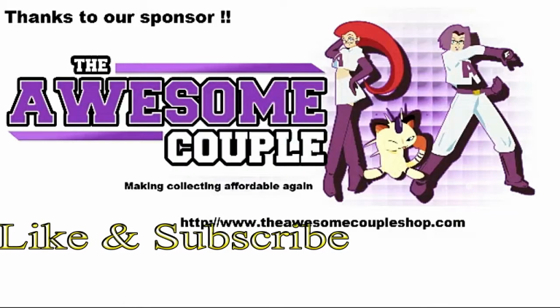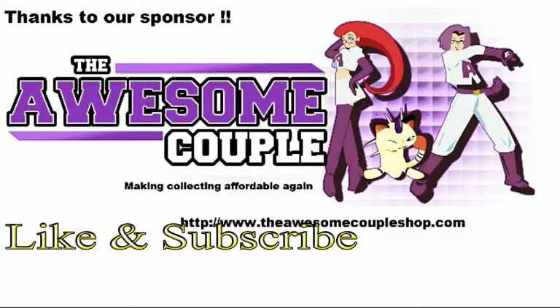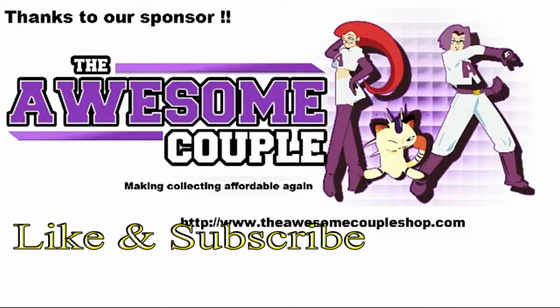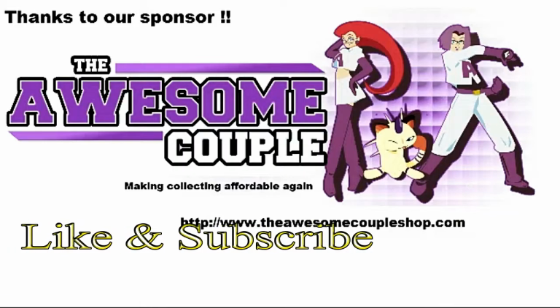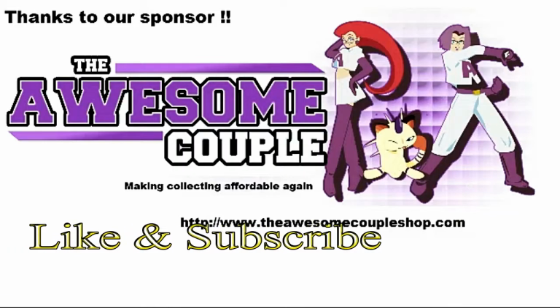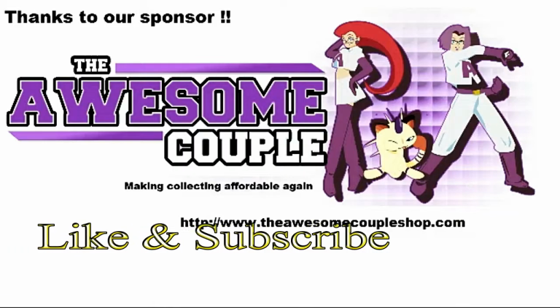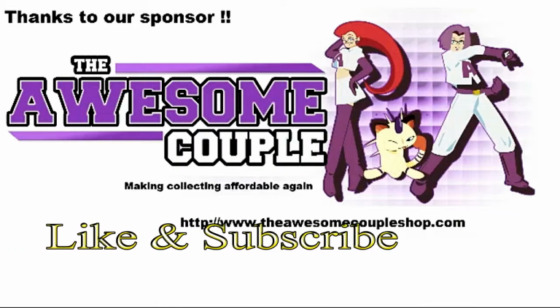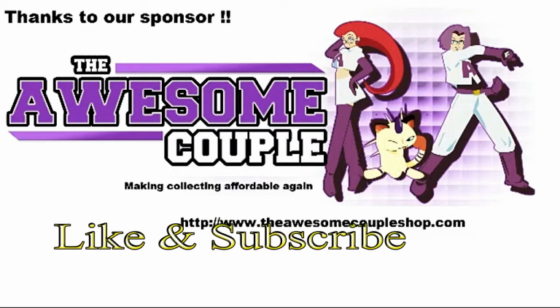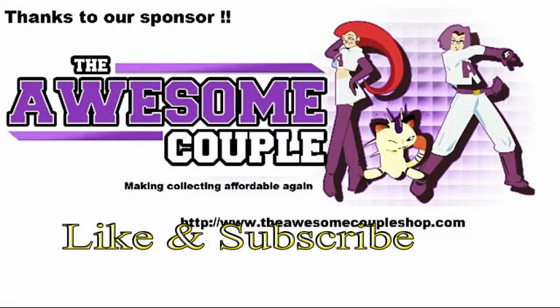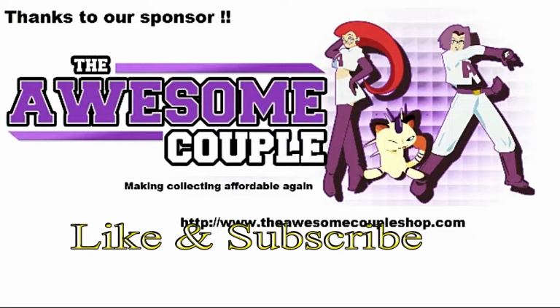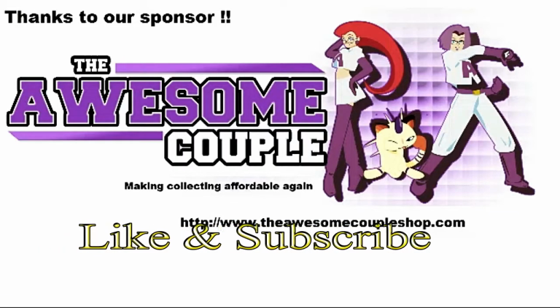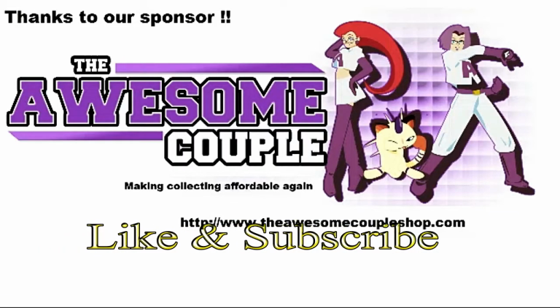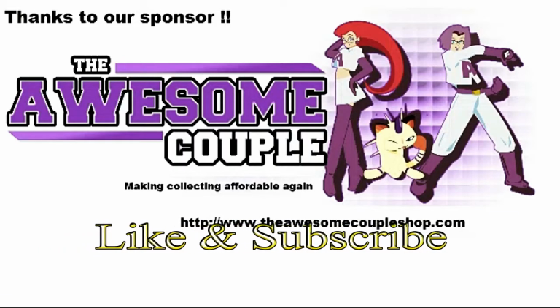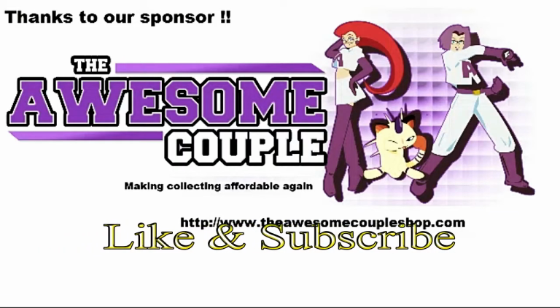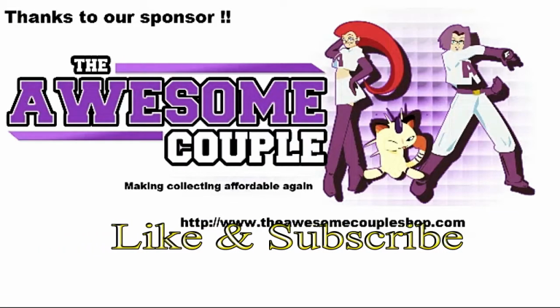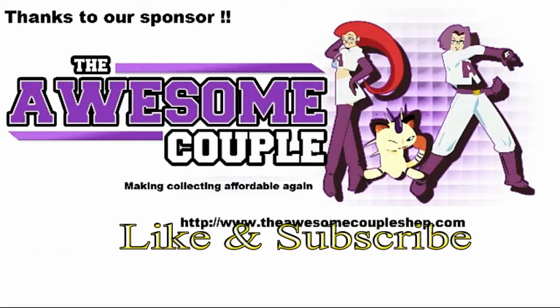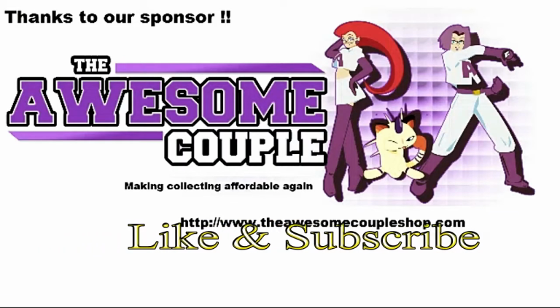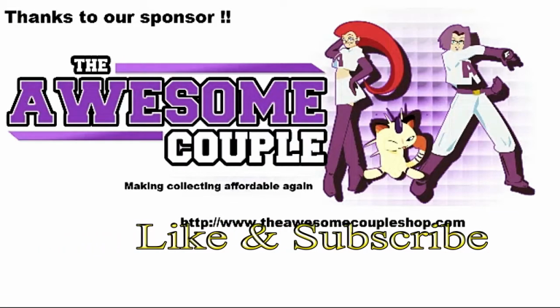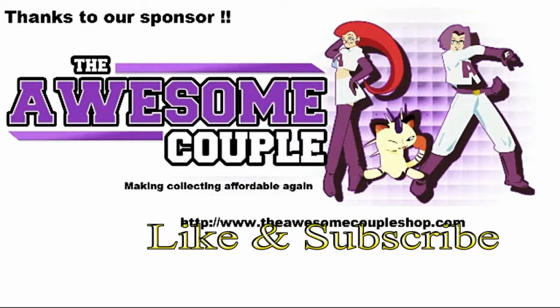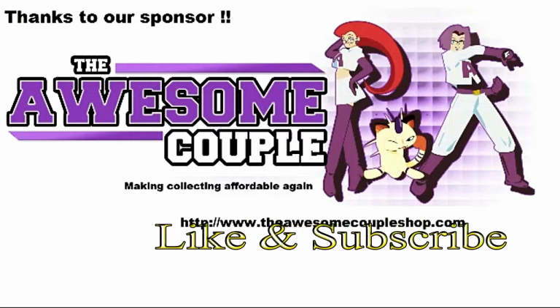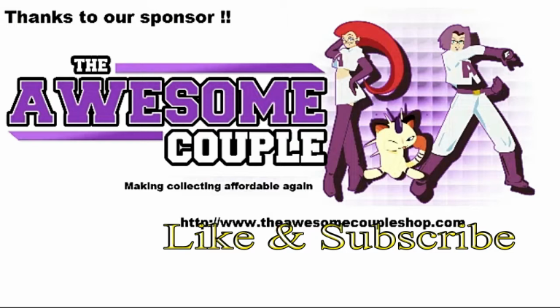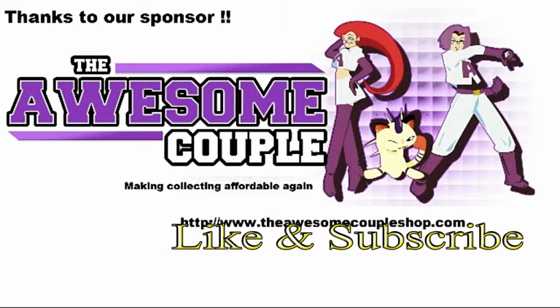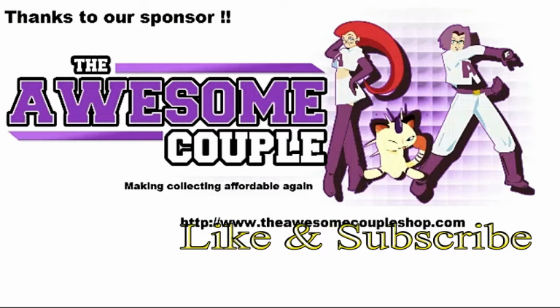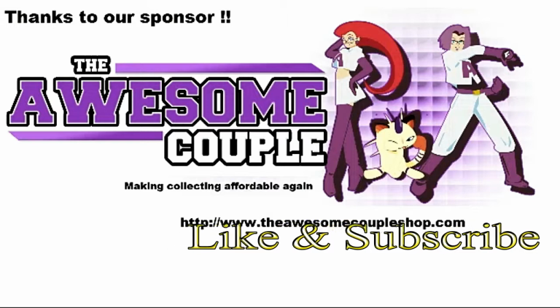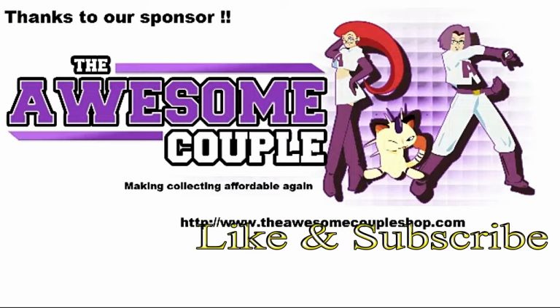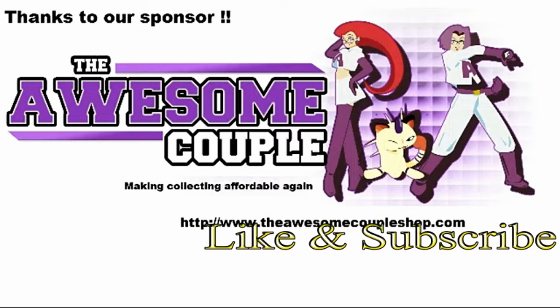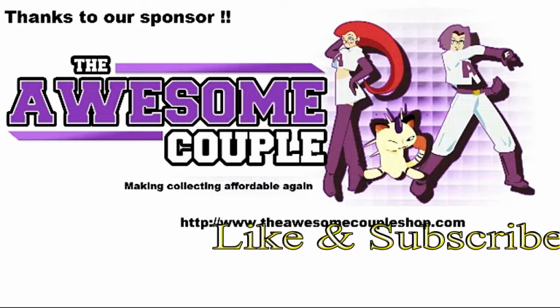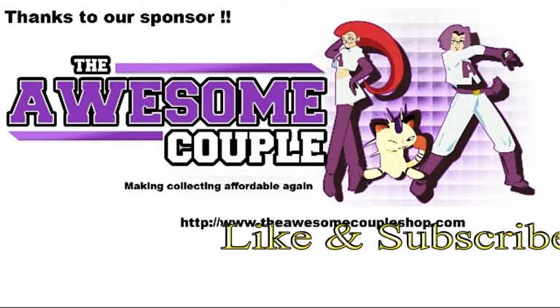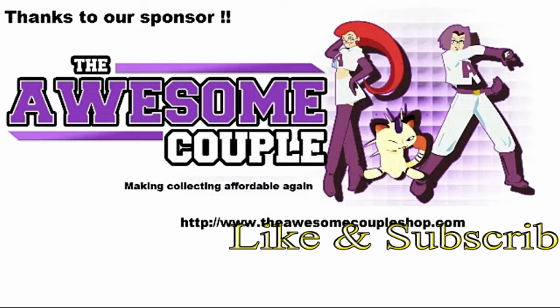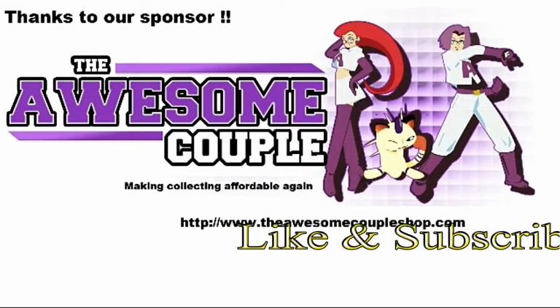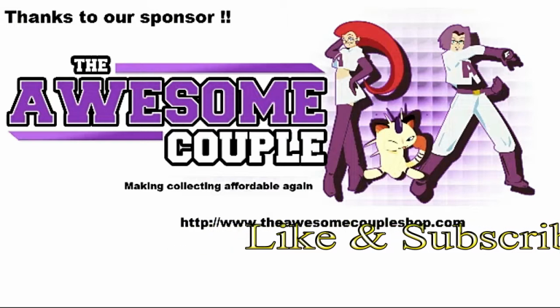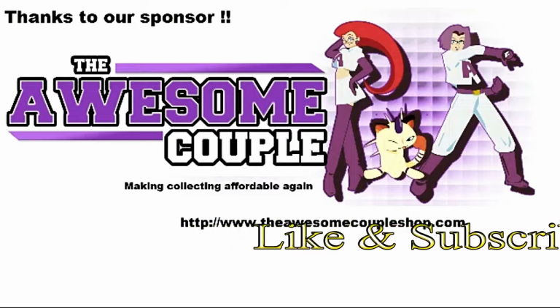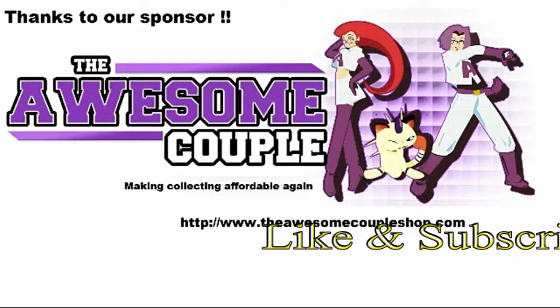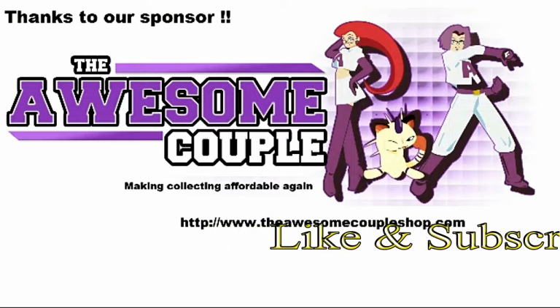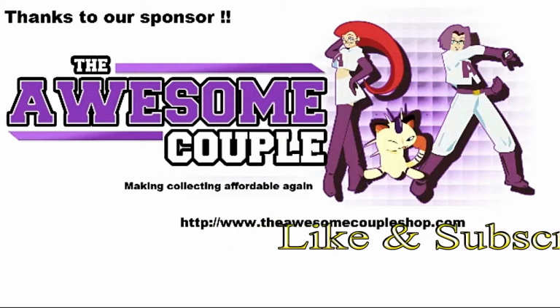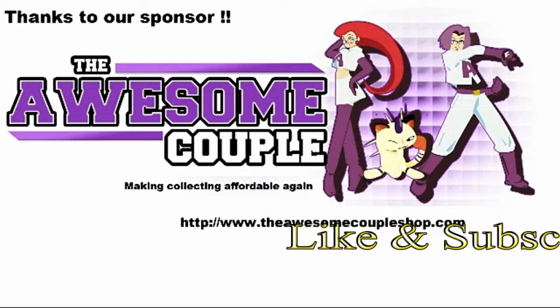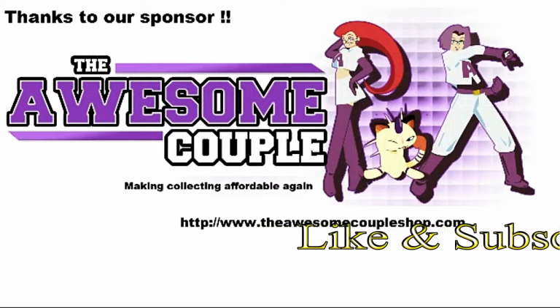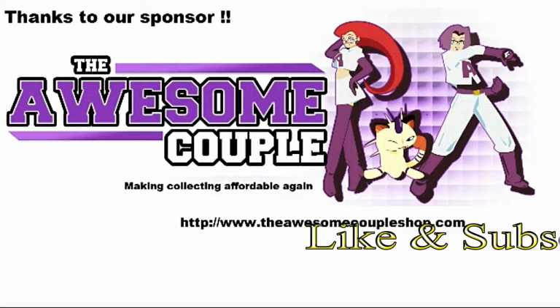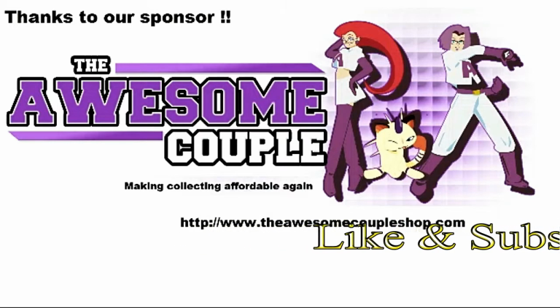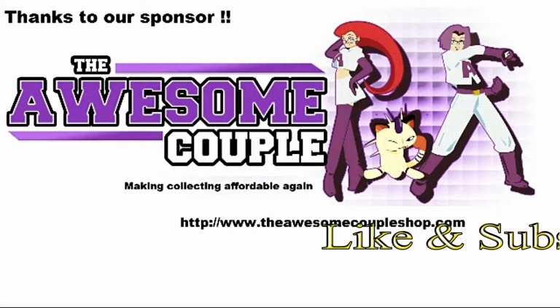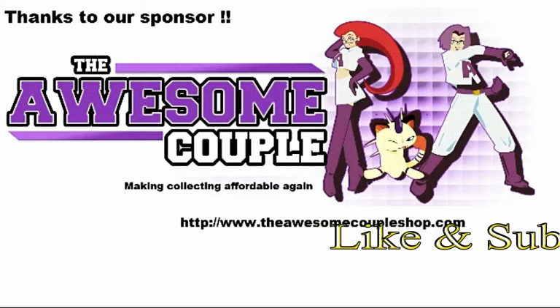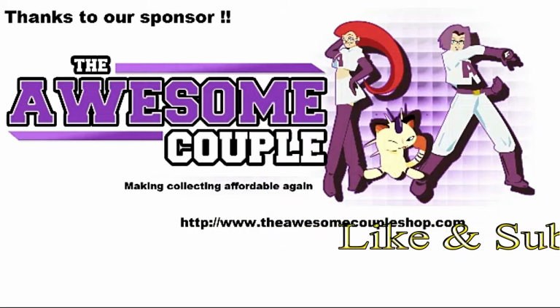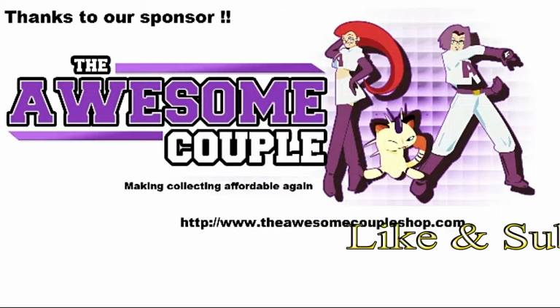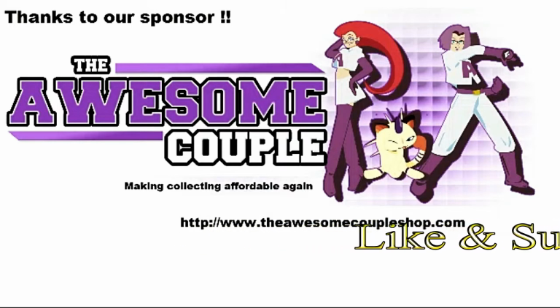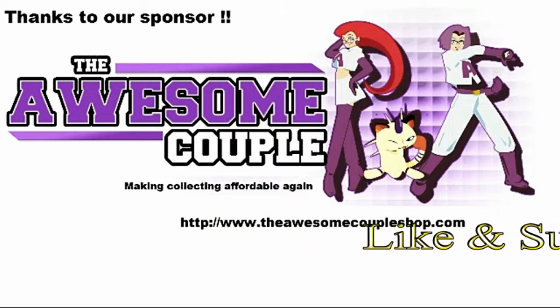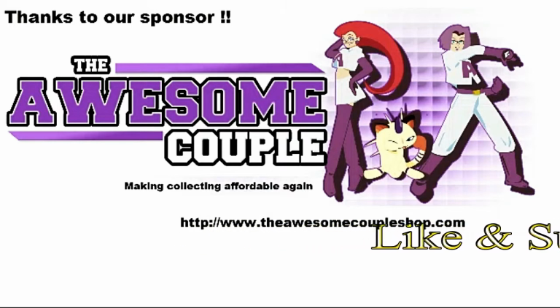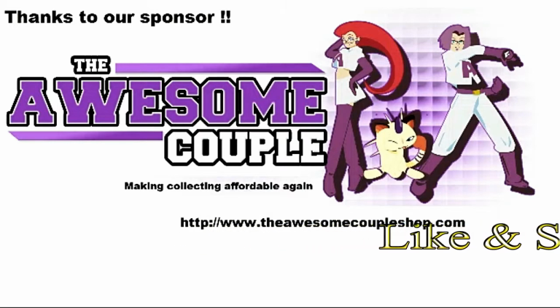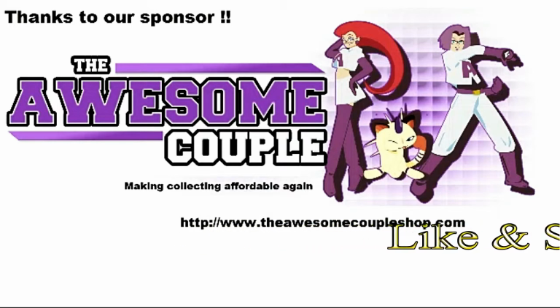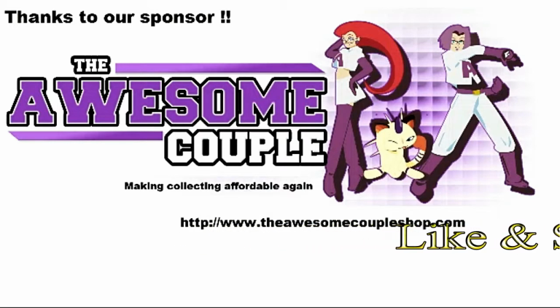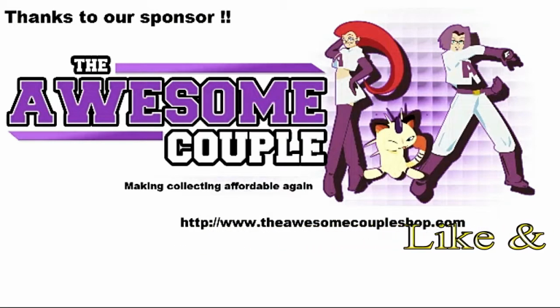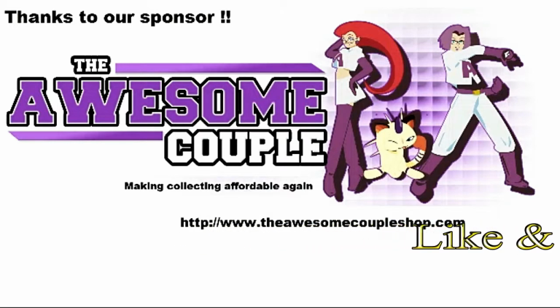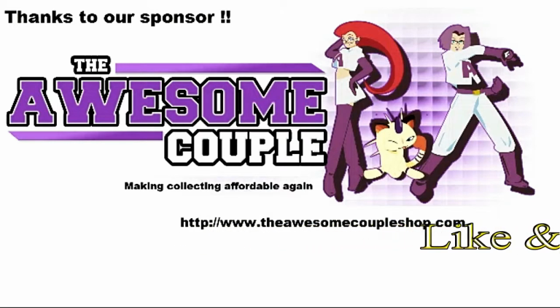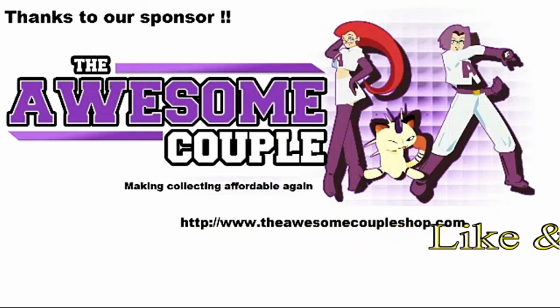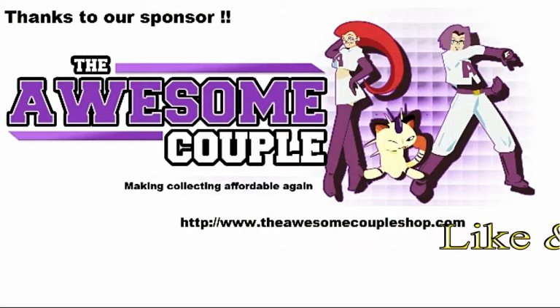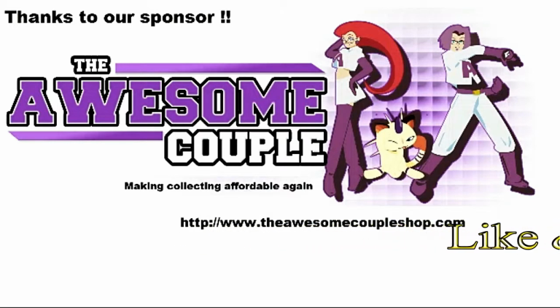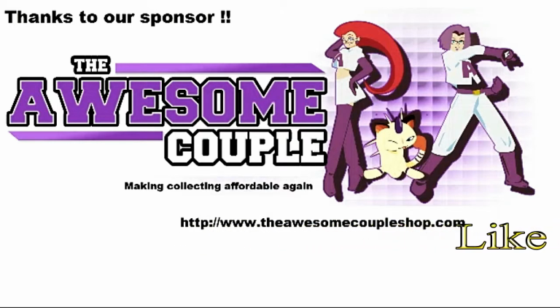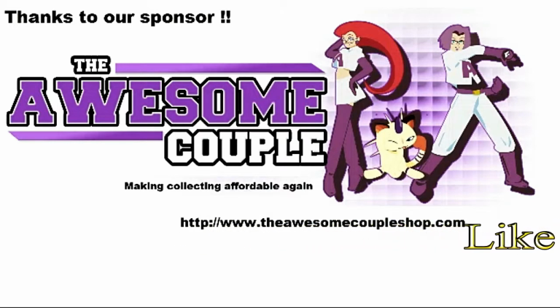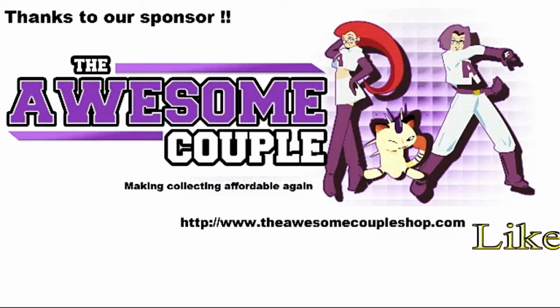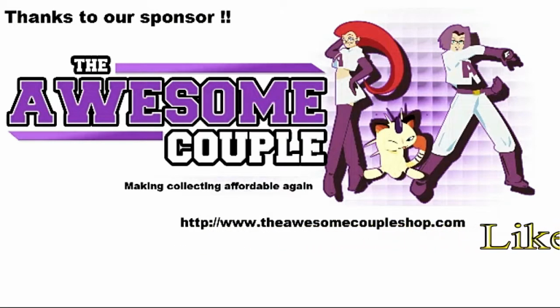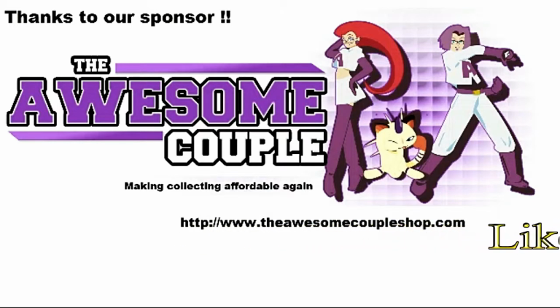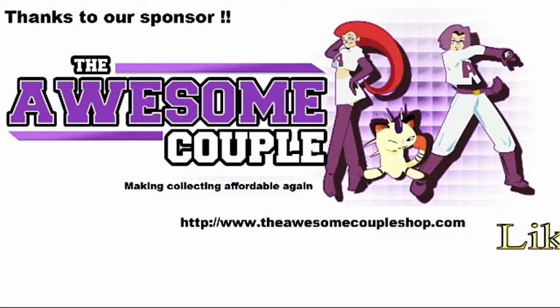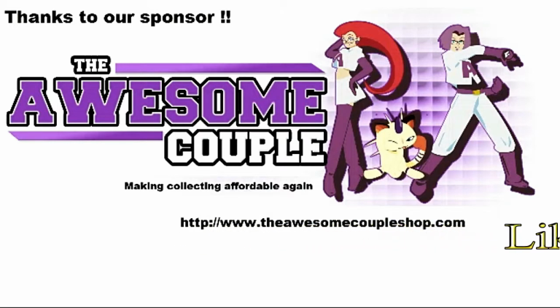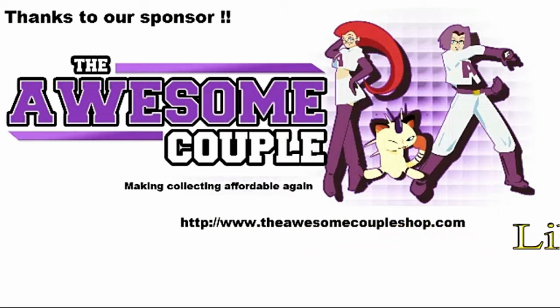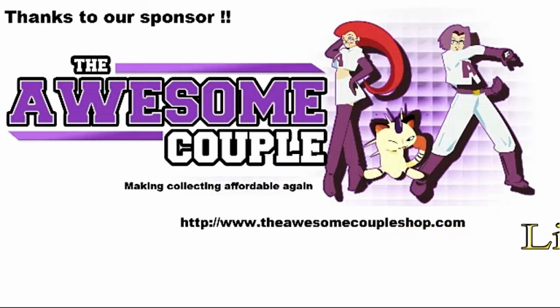For great Pokemon TCG product and prices, check out theawesomecoupleshop.com.